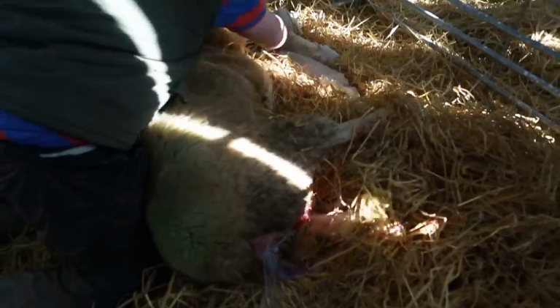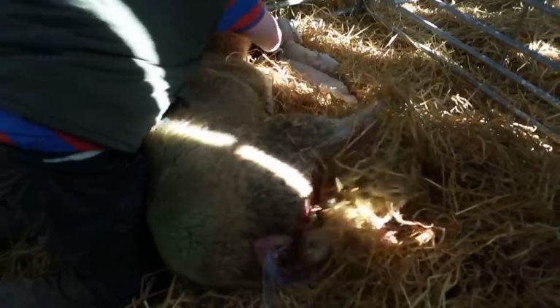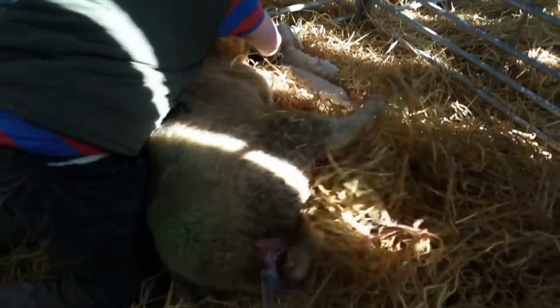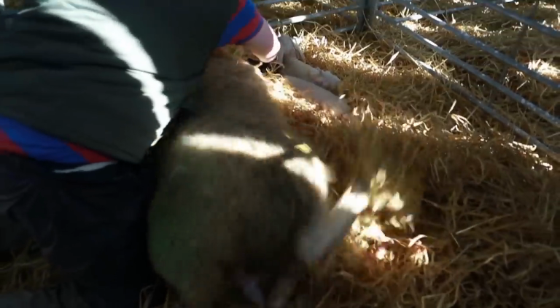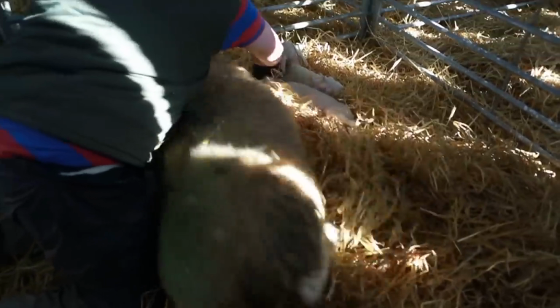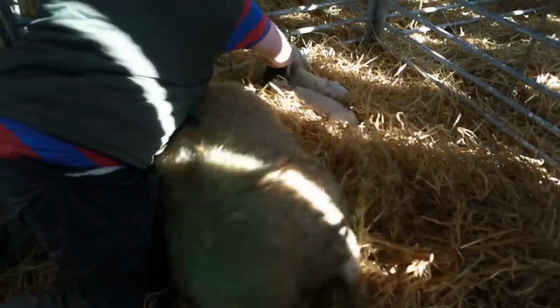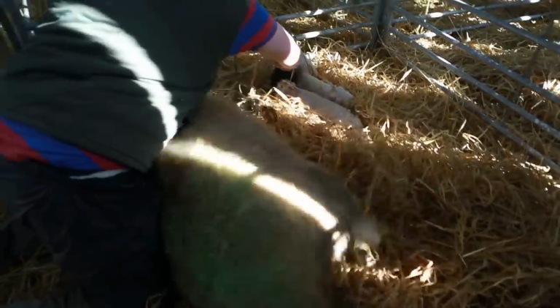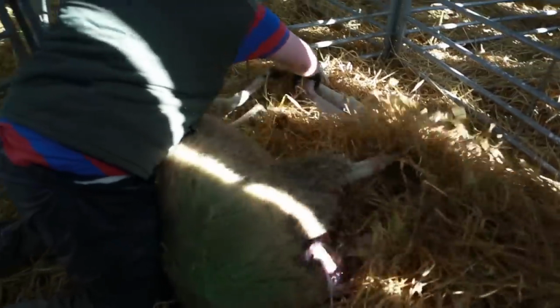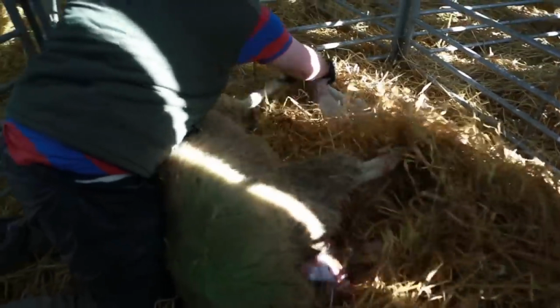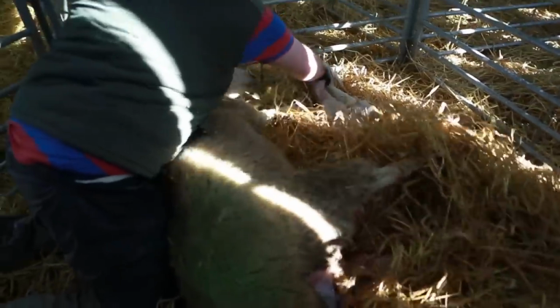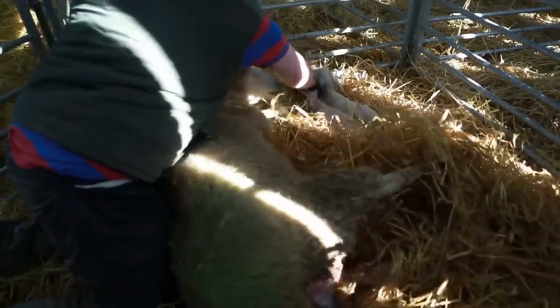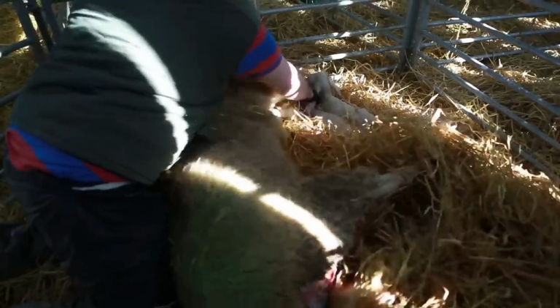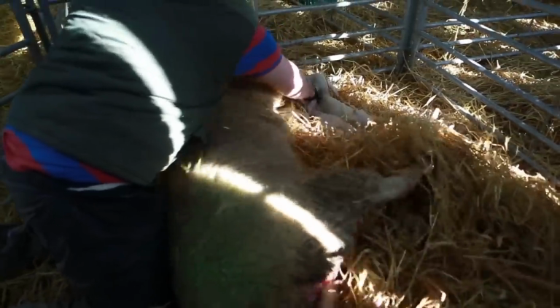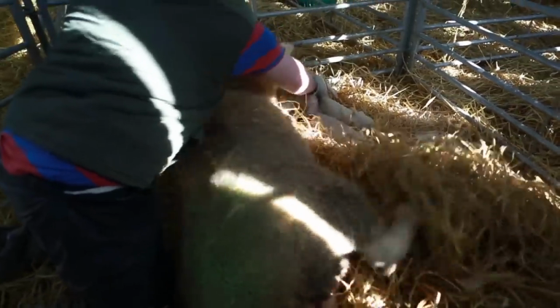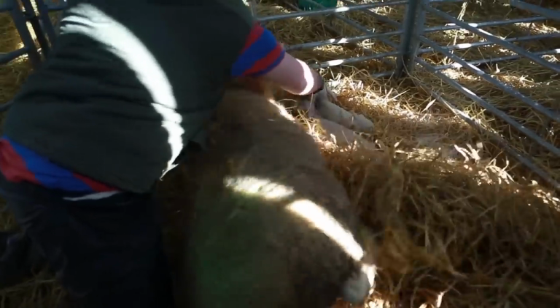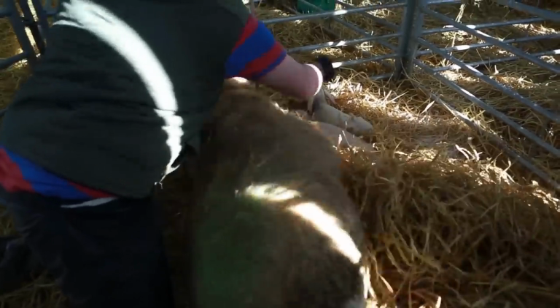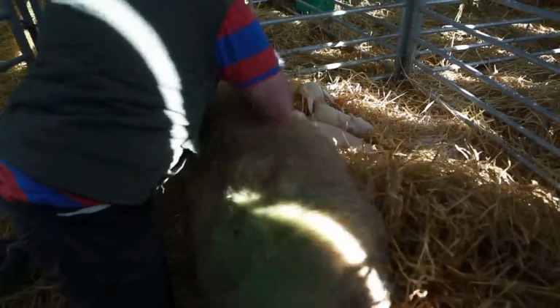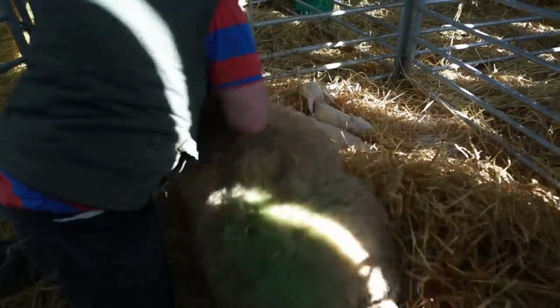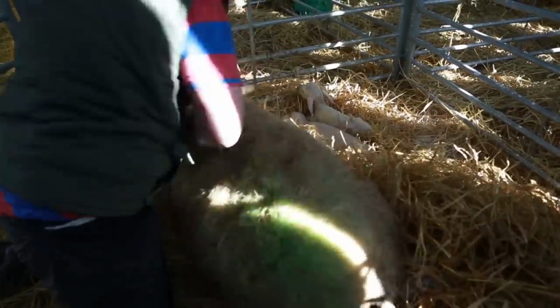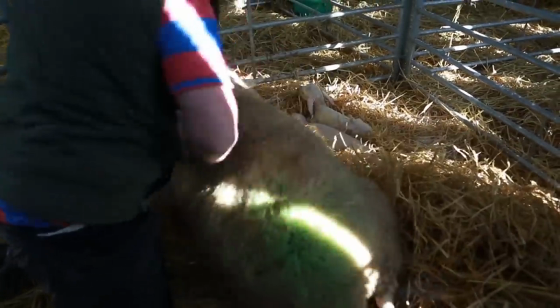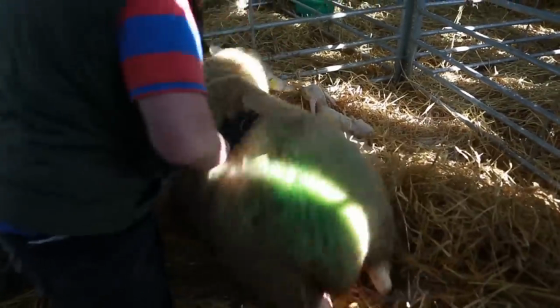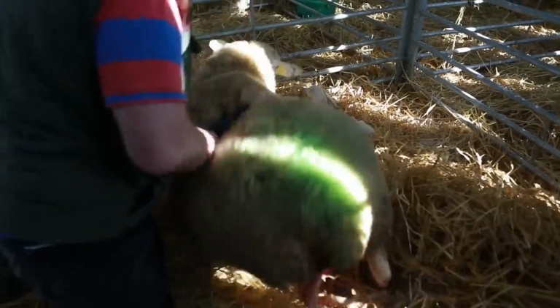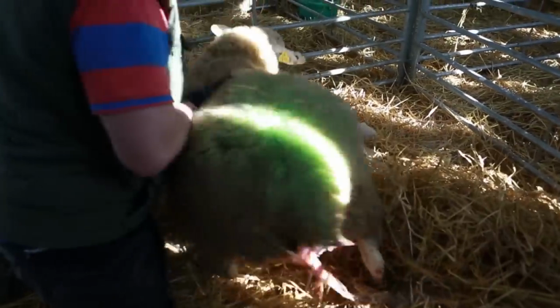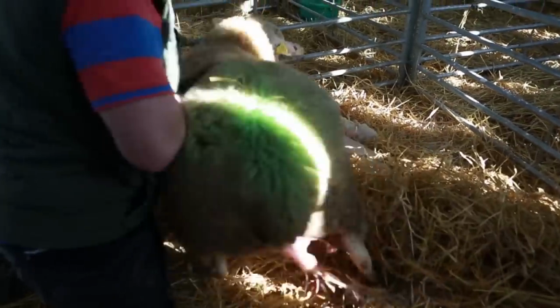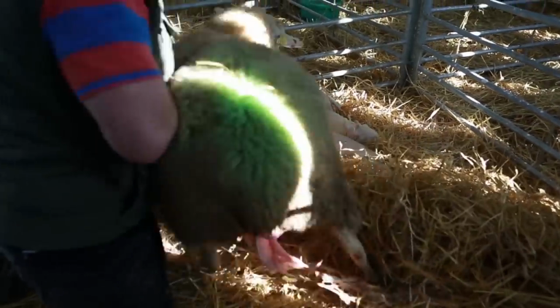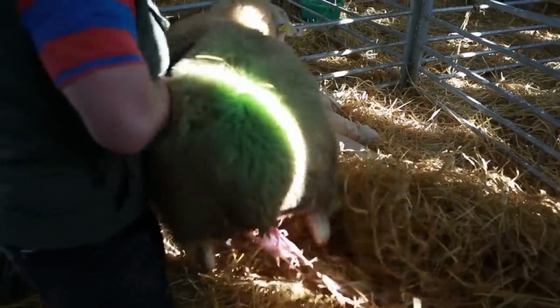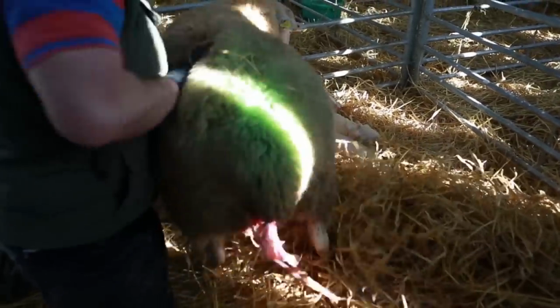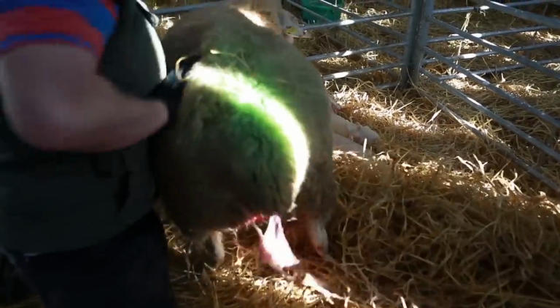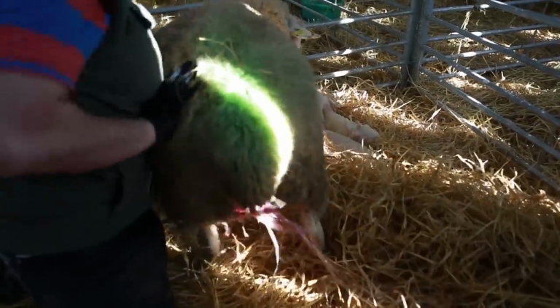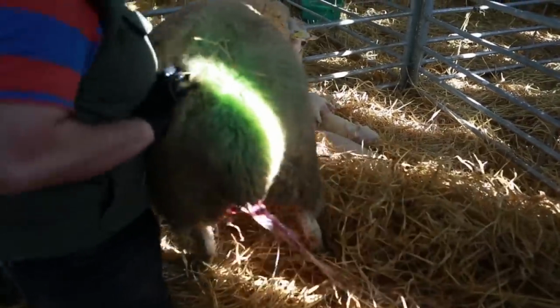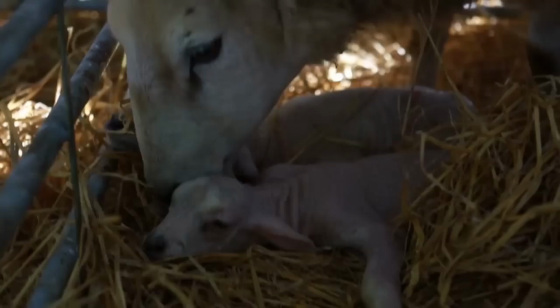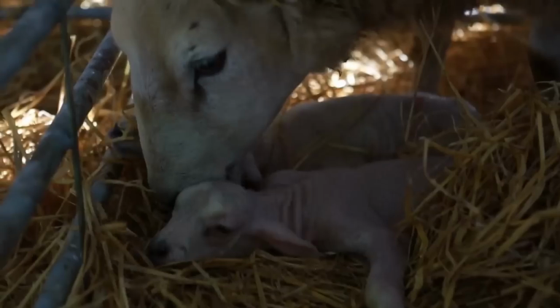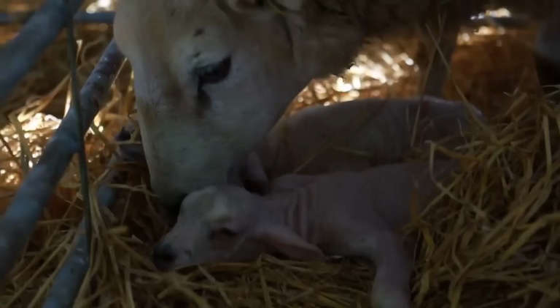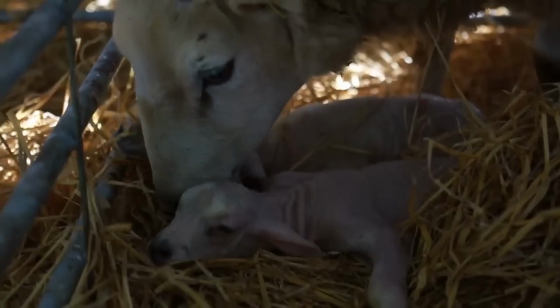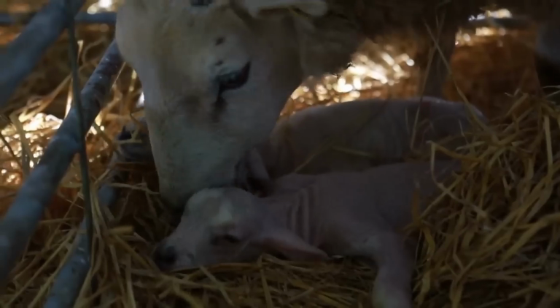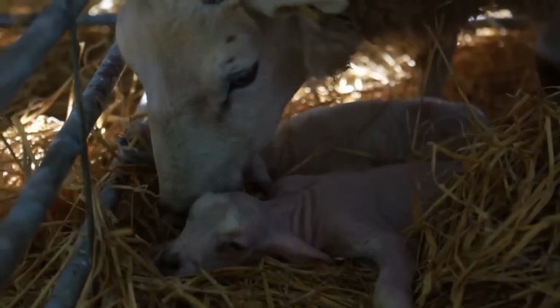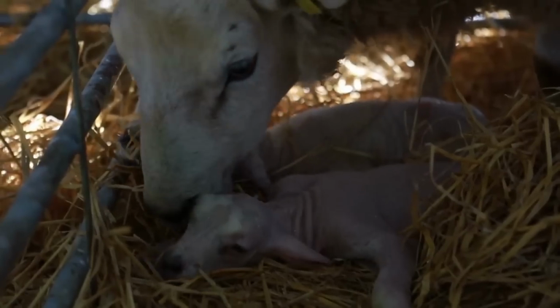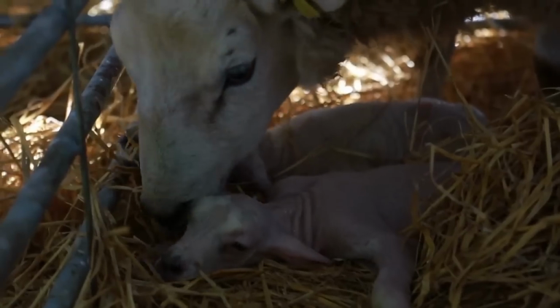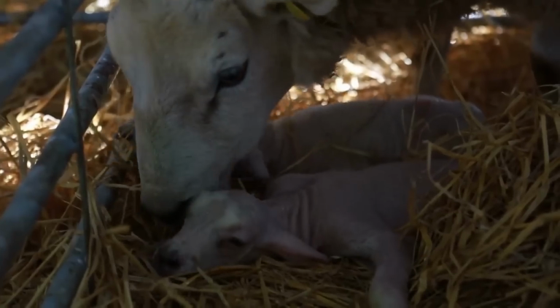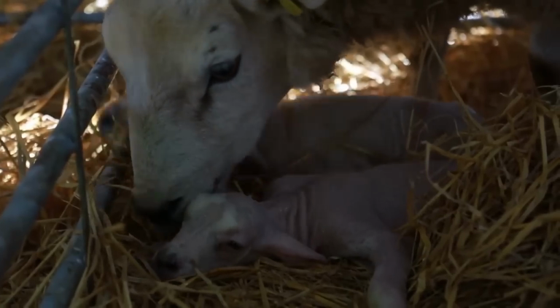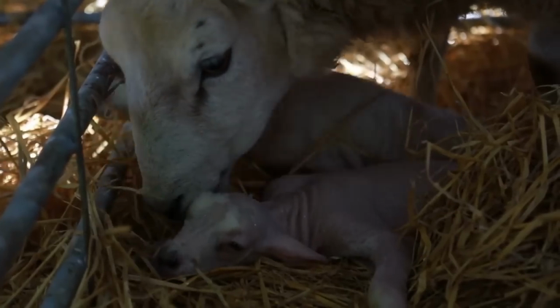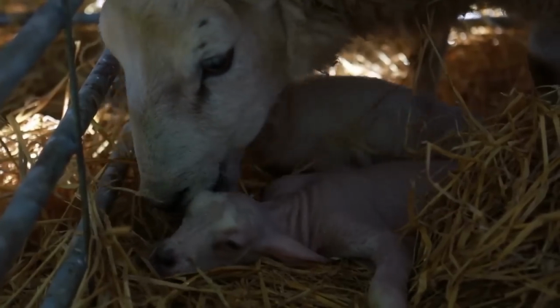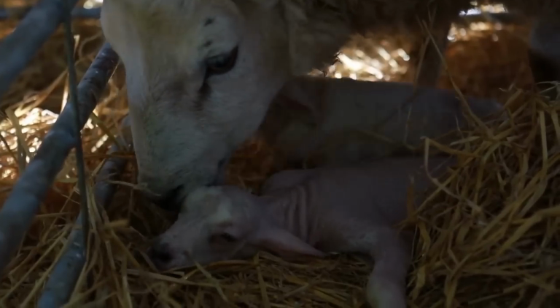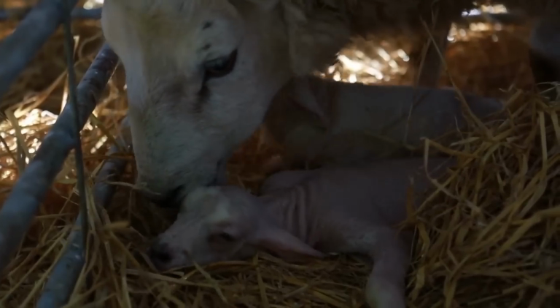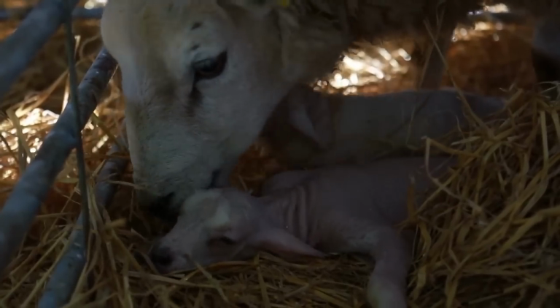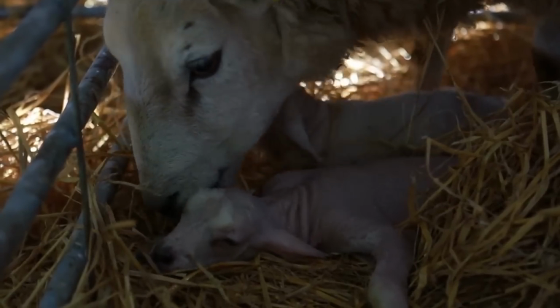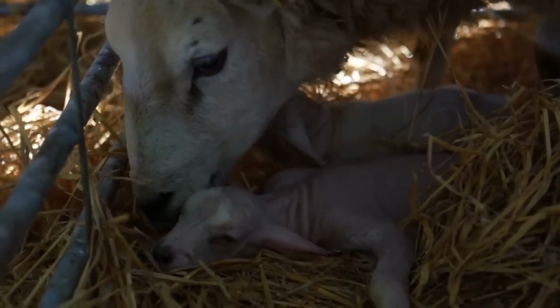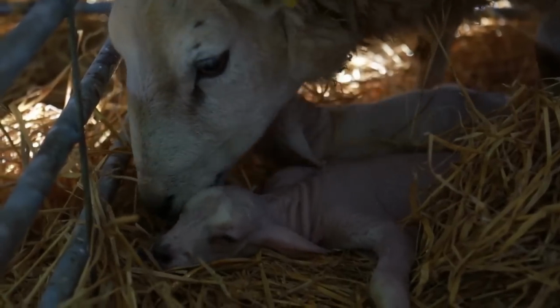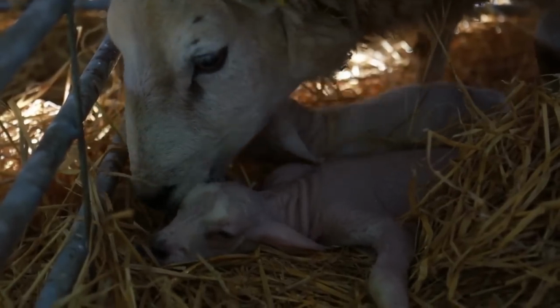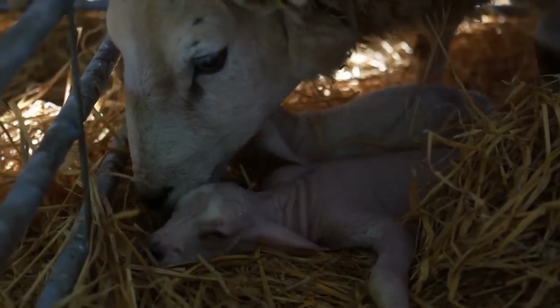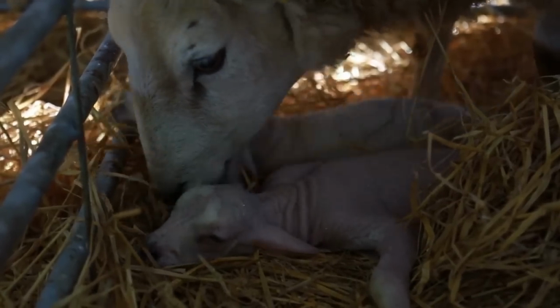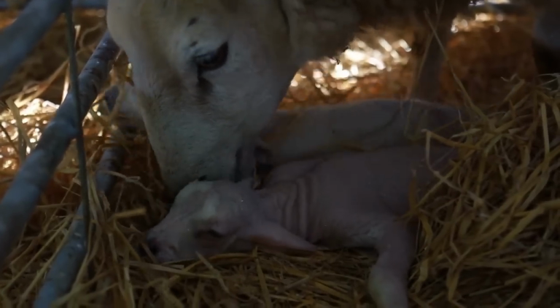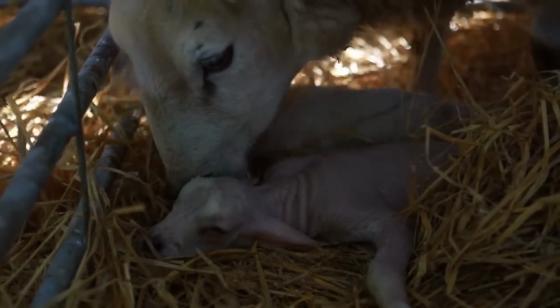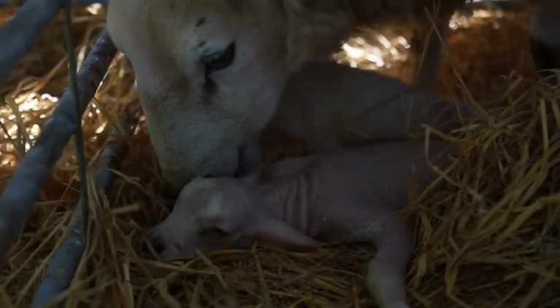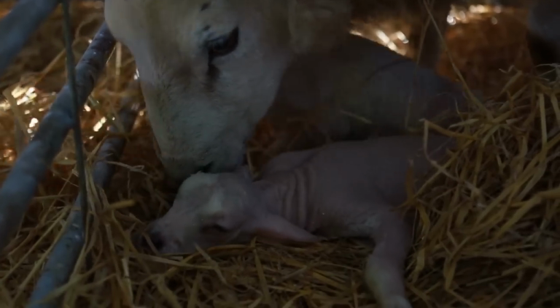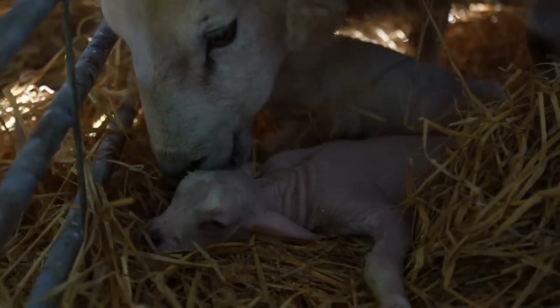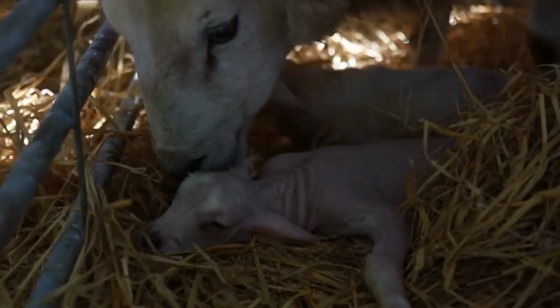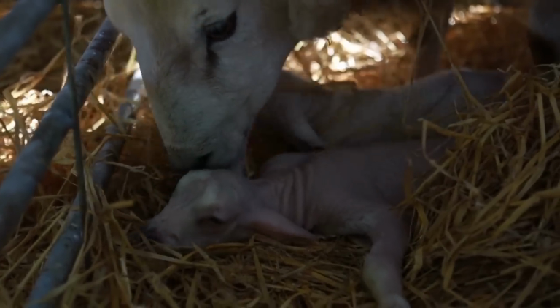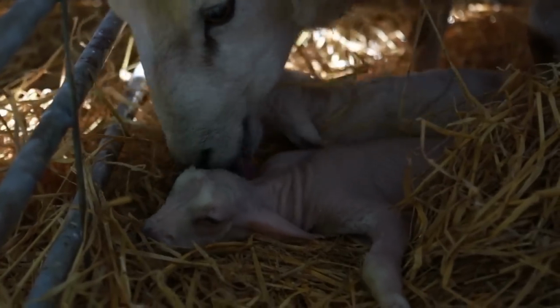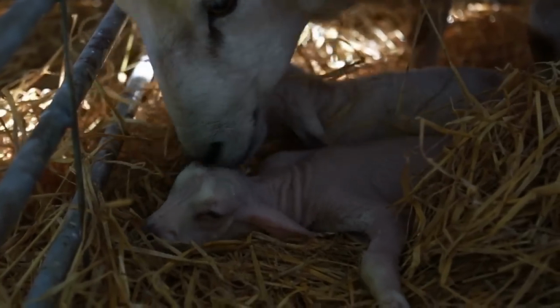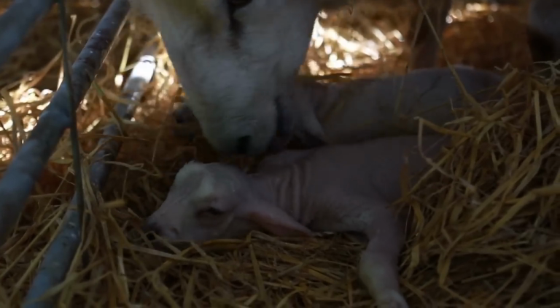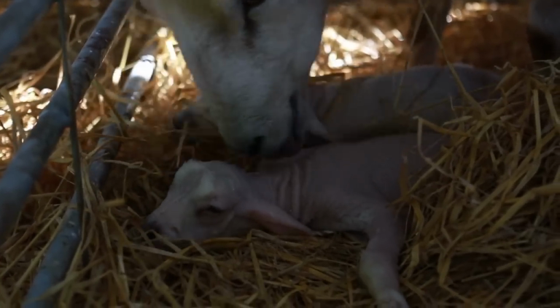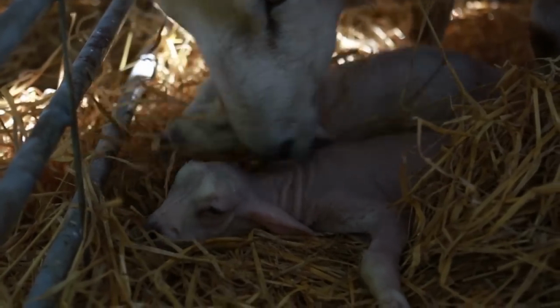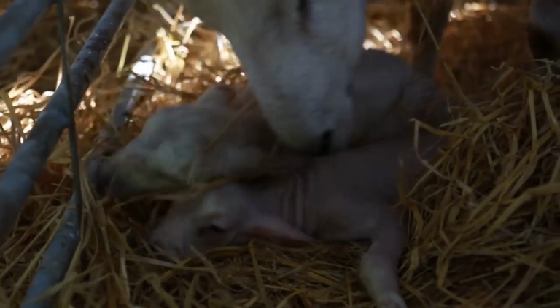The ewe's been left for about 20 to 30 minutes now — we're after lambing down a twin lamb, split and clean.